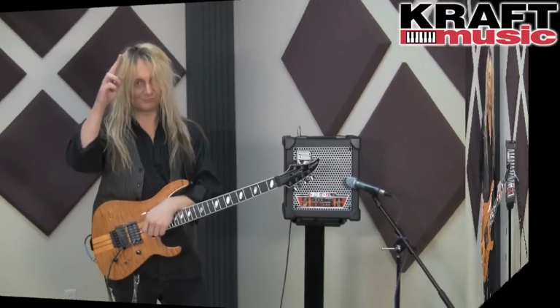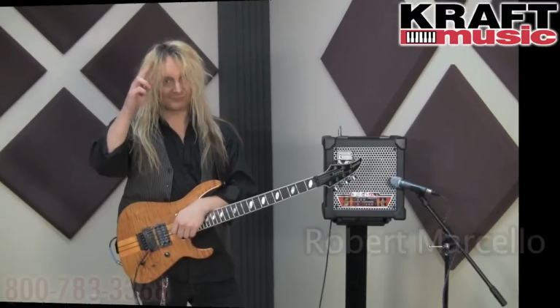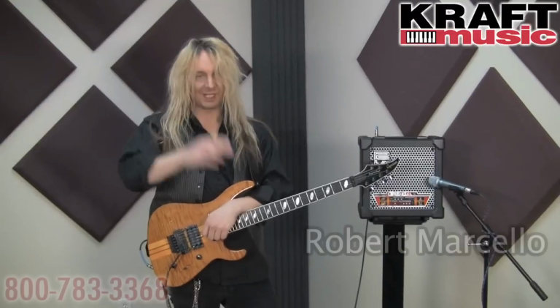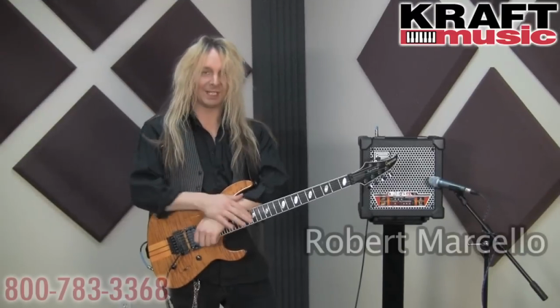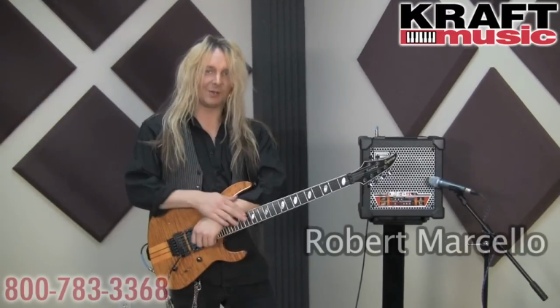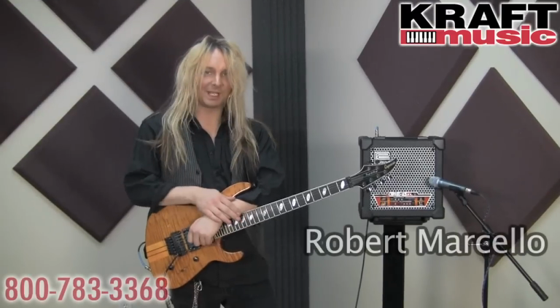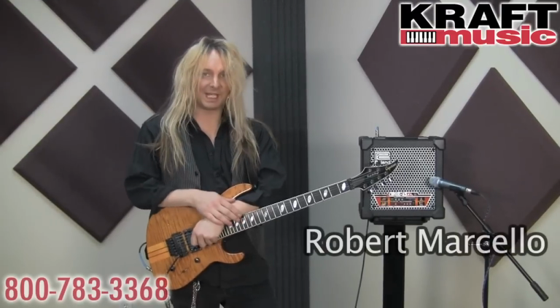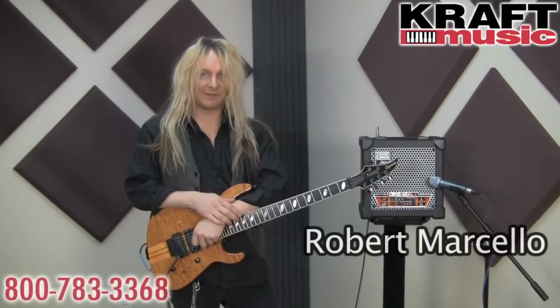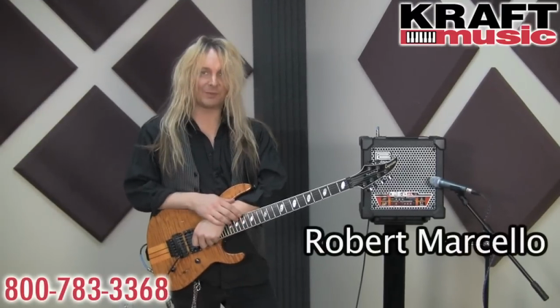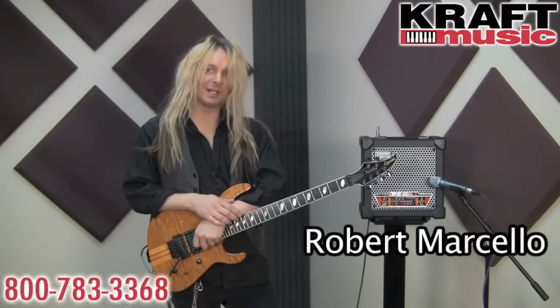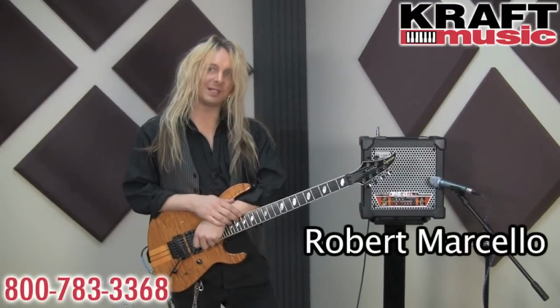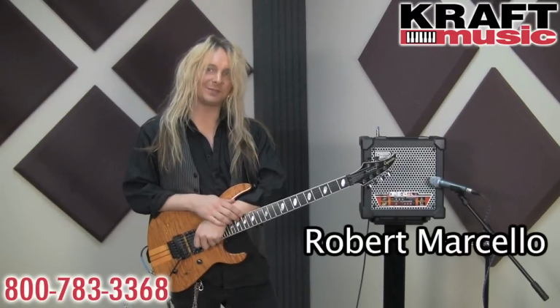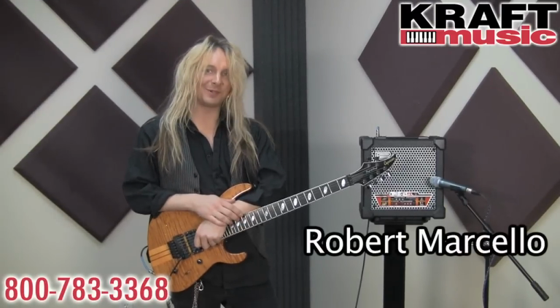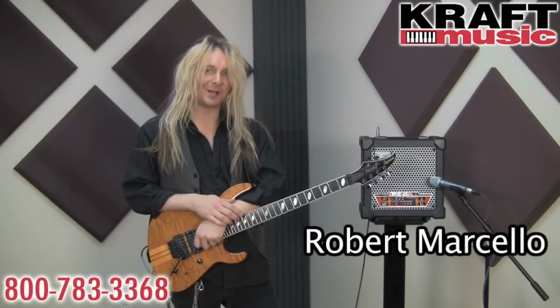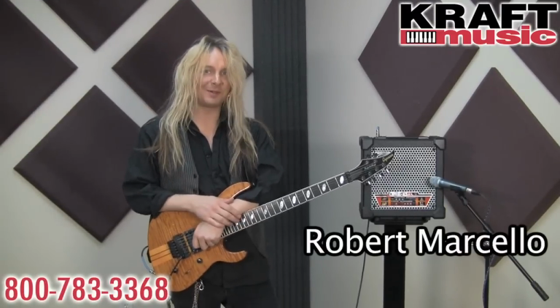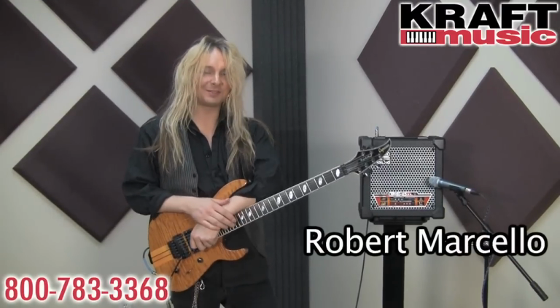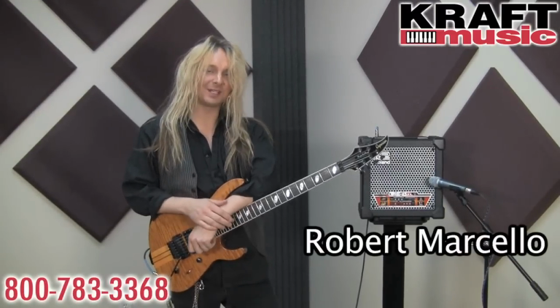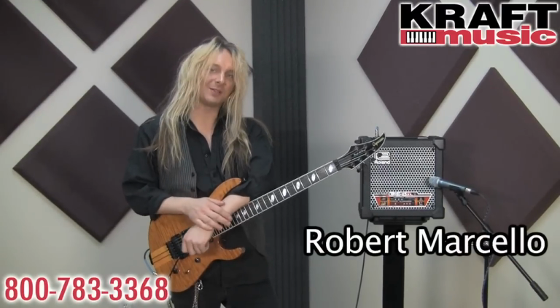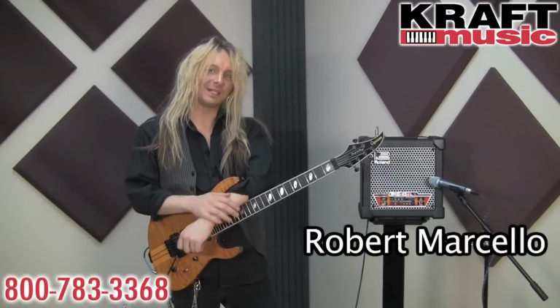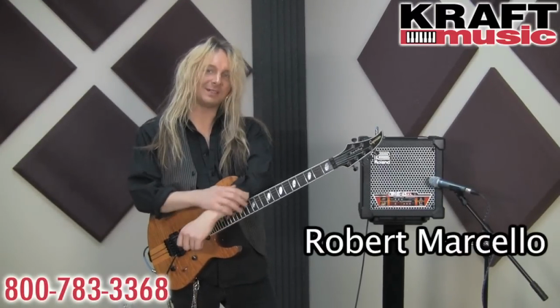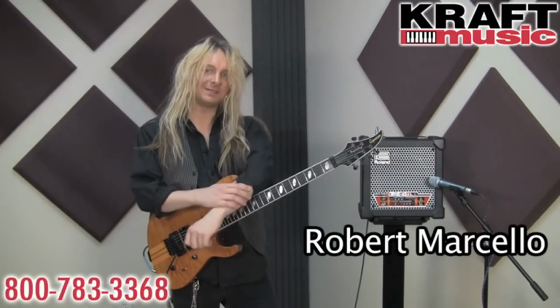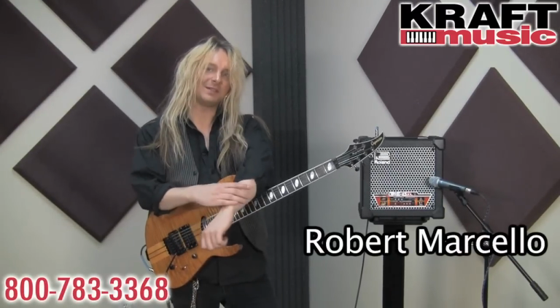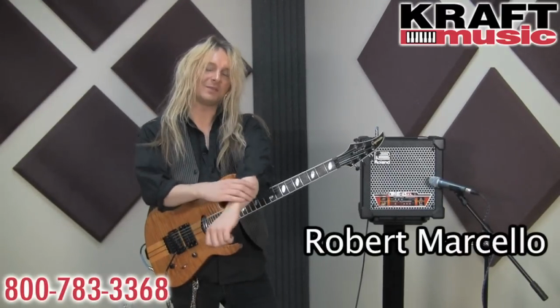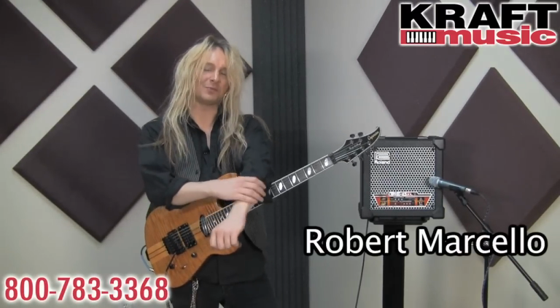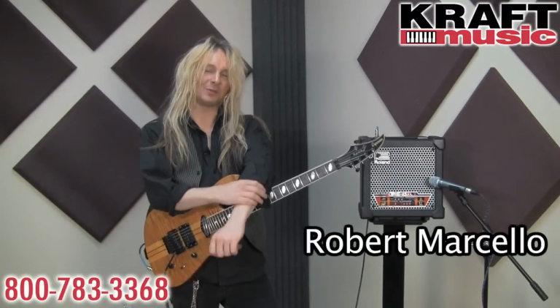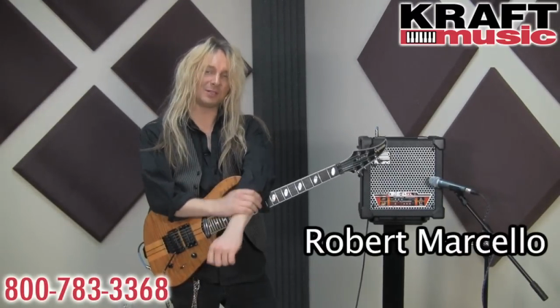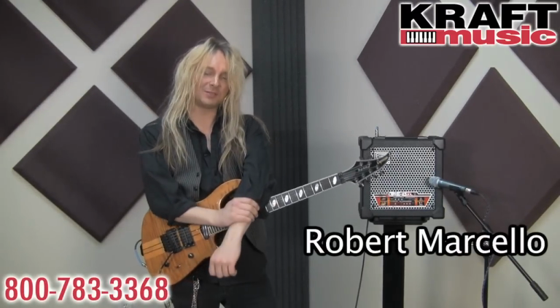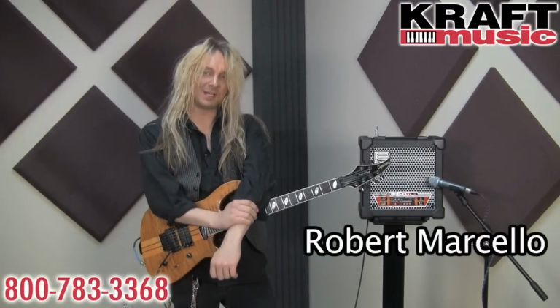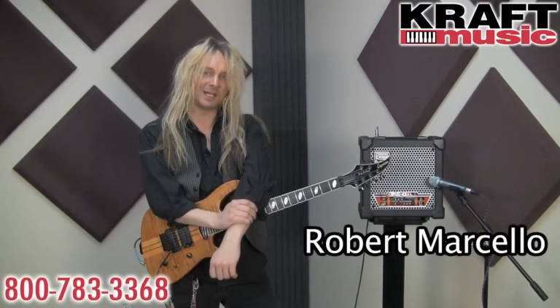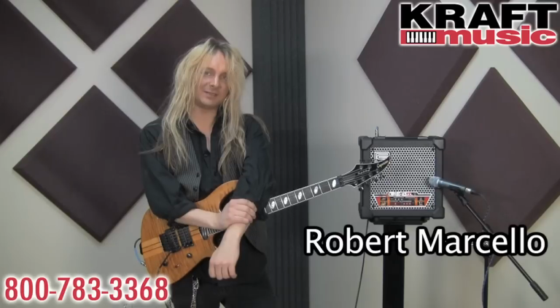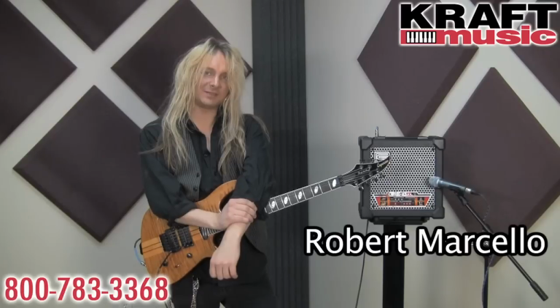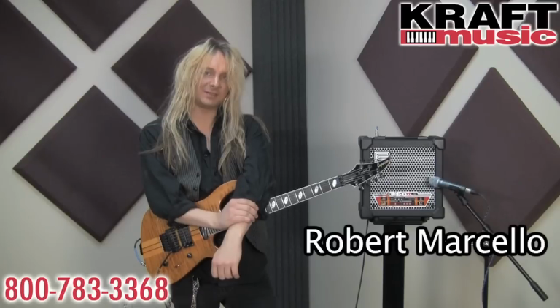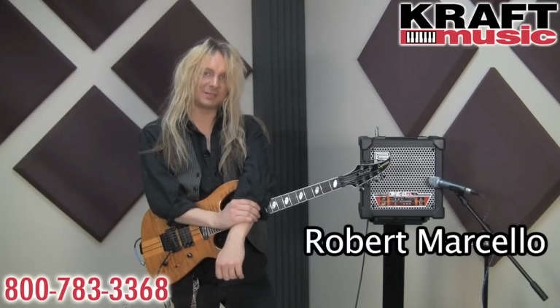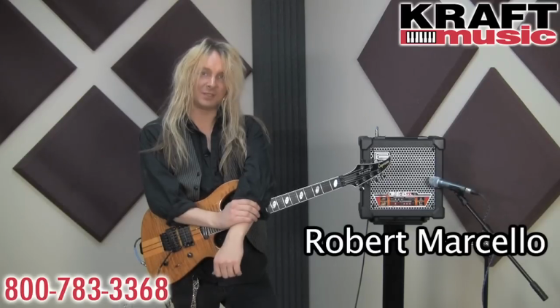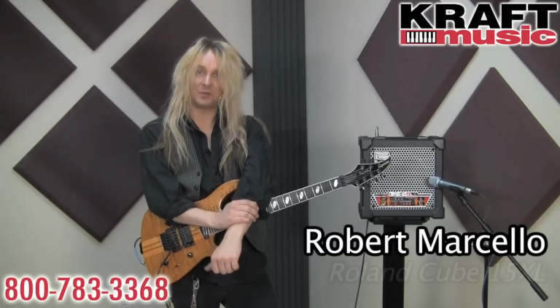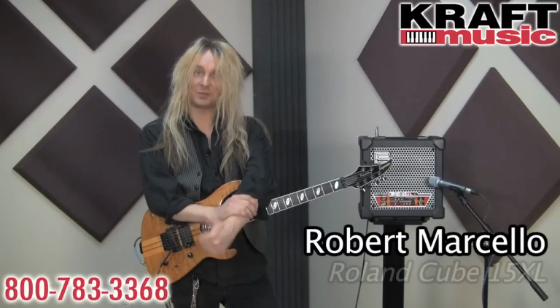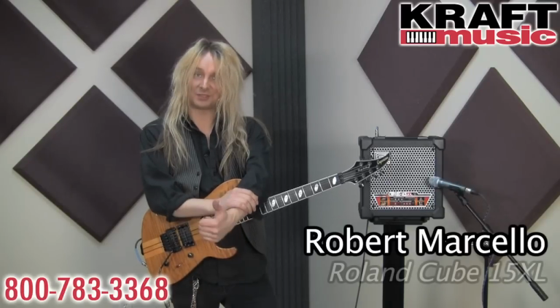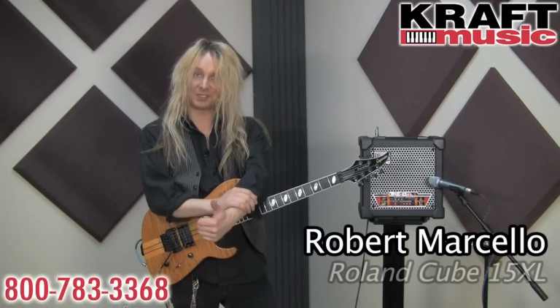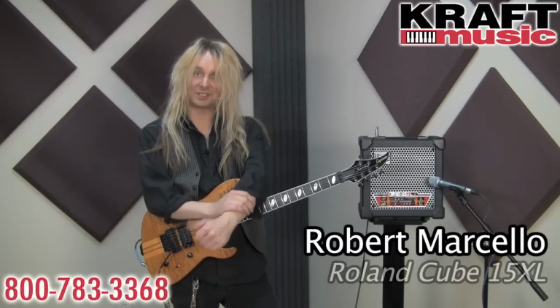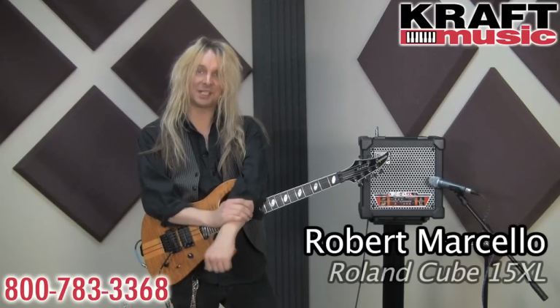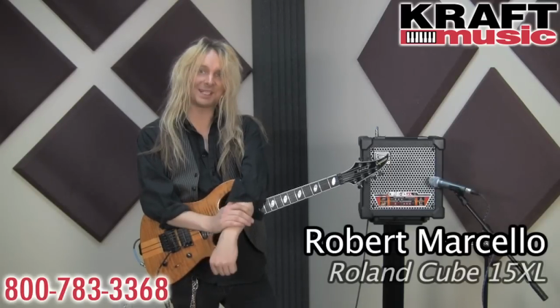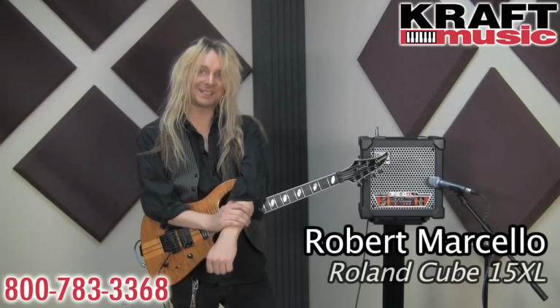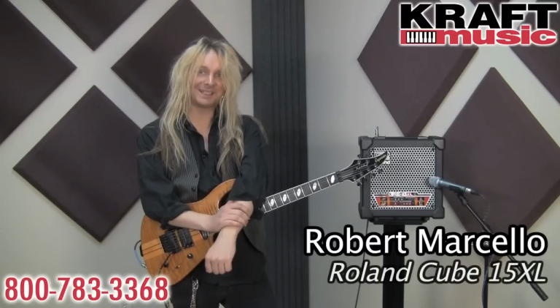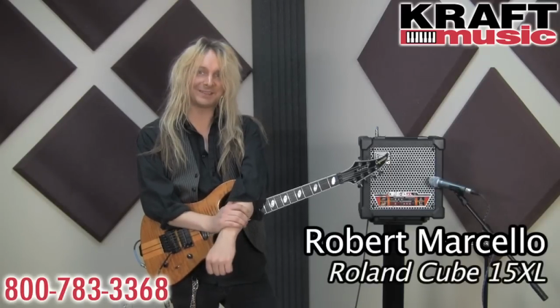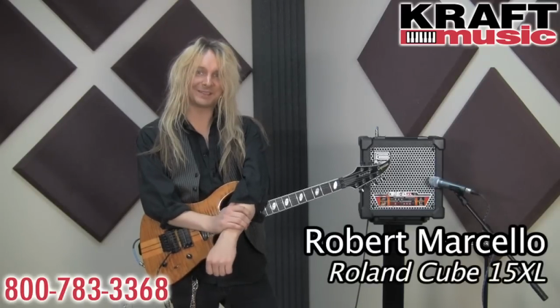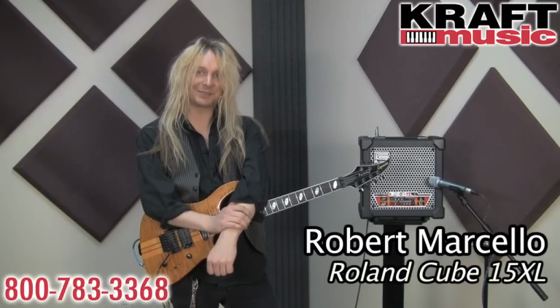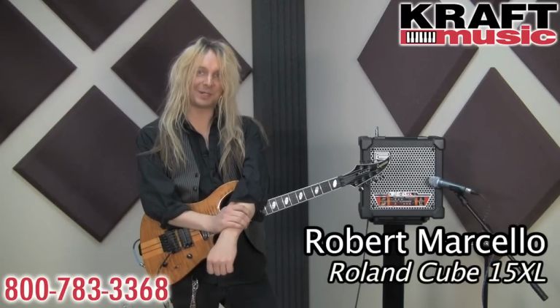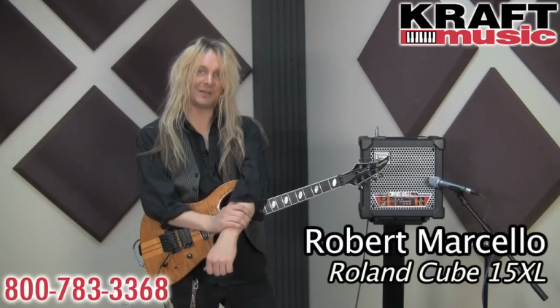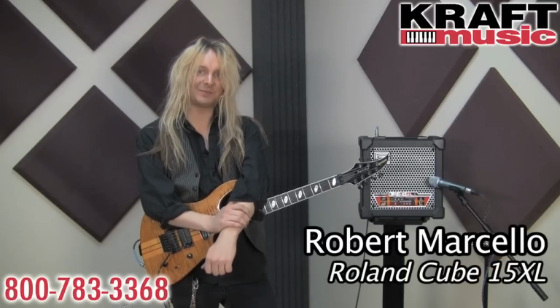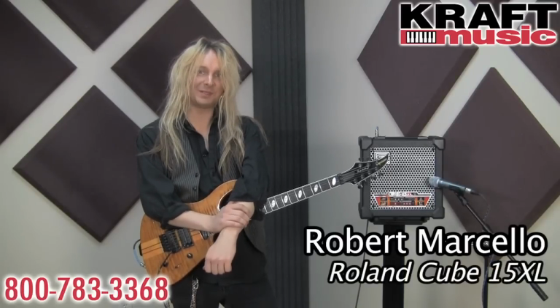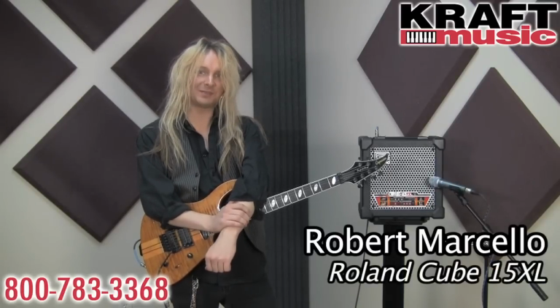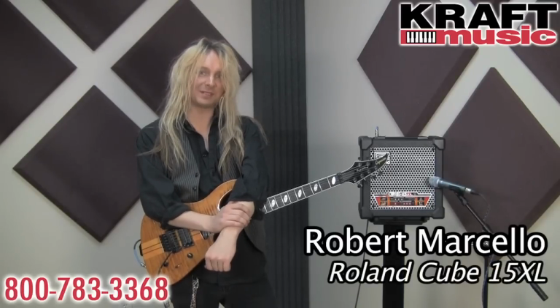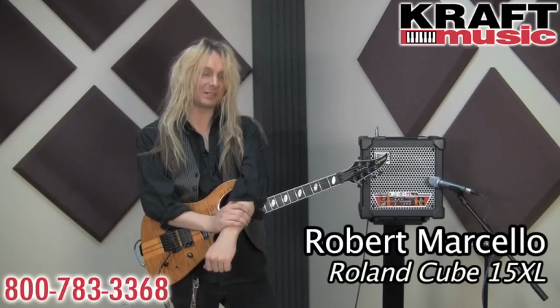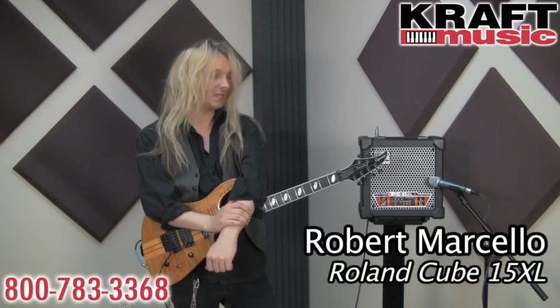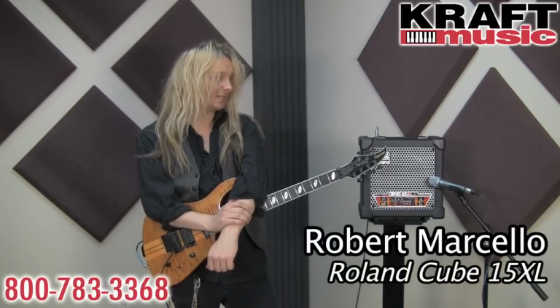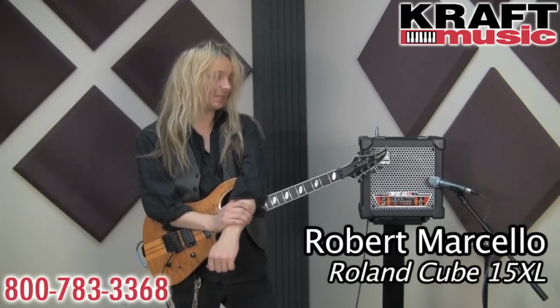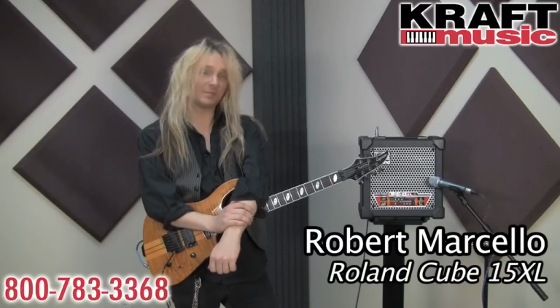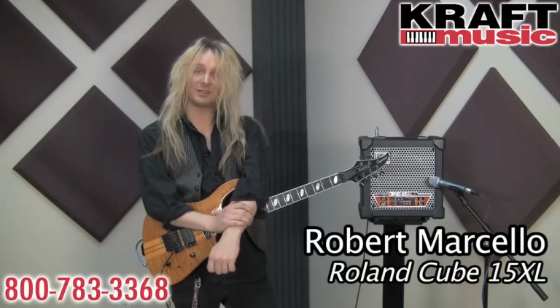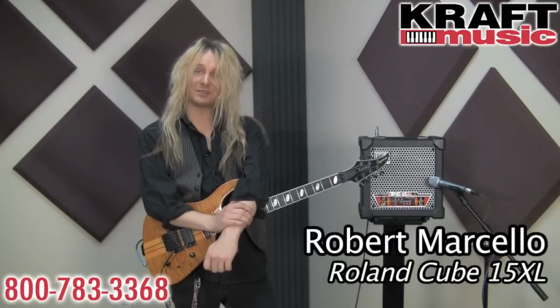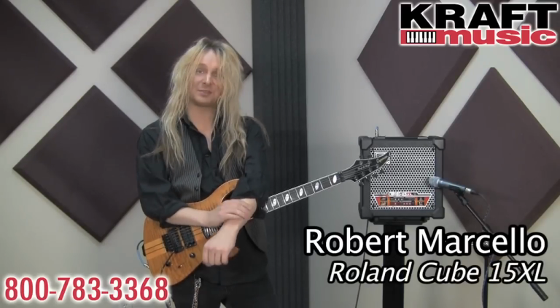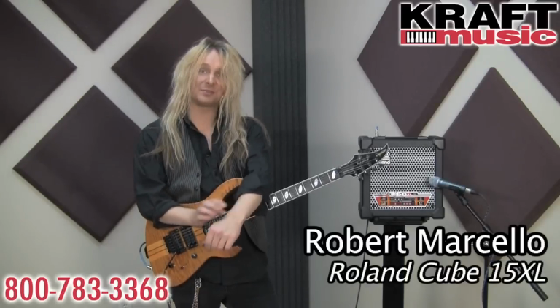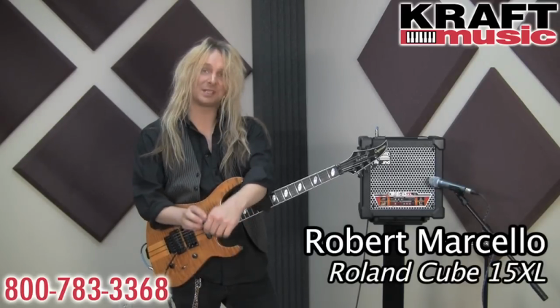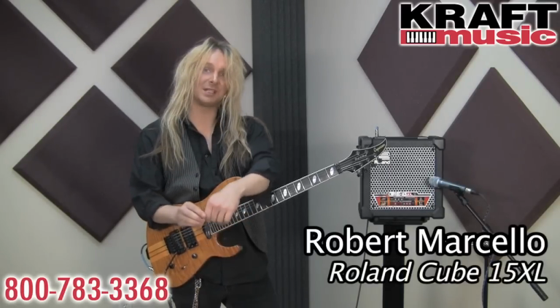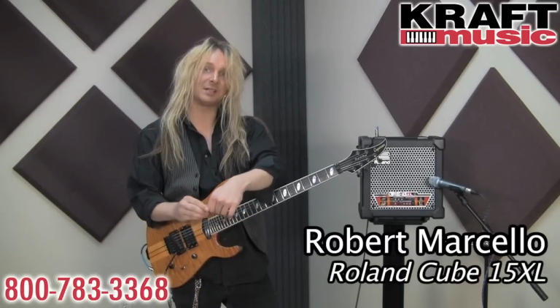Hello again everybody. Rob Marcello here from Roland US. We're still kicking in here at Craft Music and checking out a bunch of cool gear.